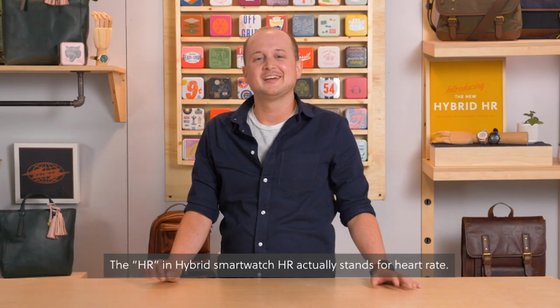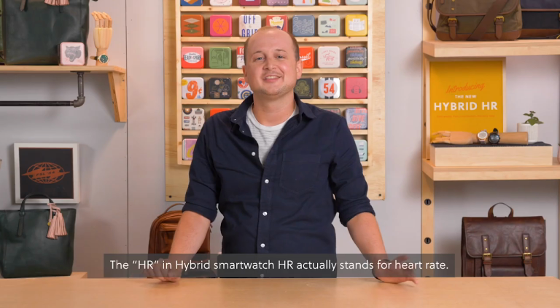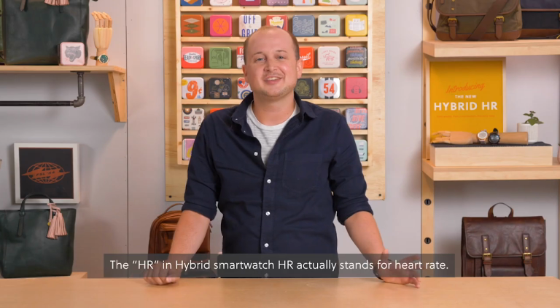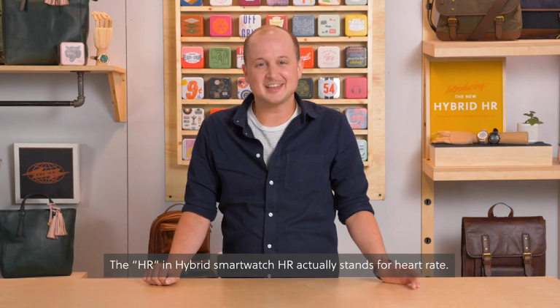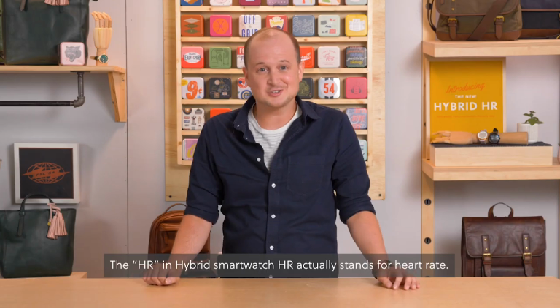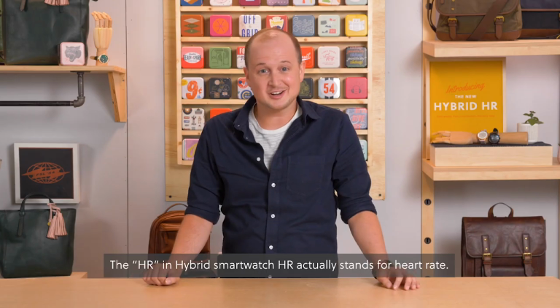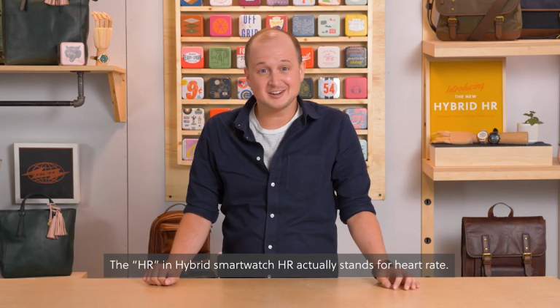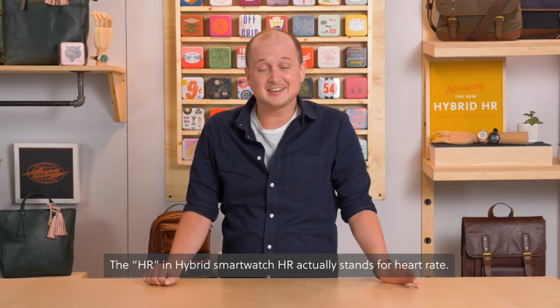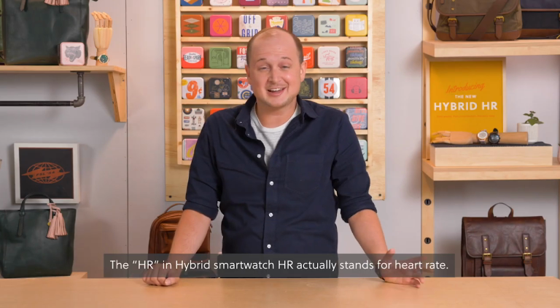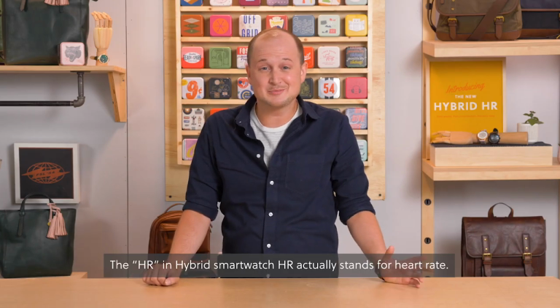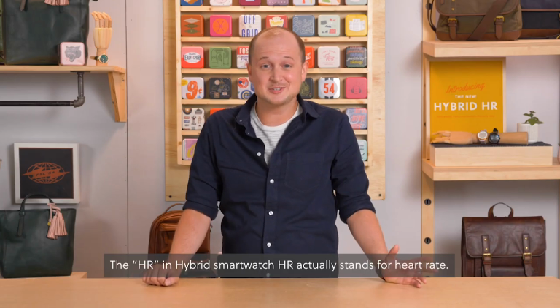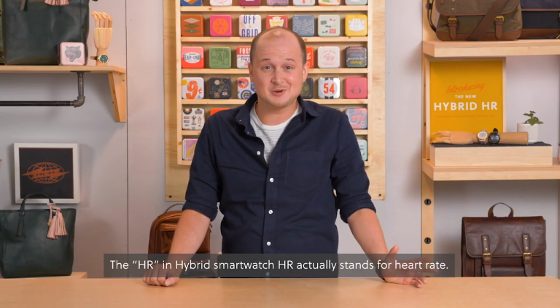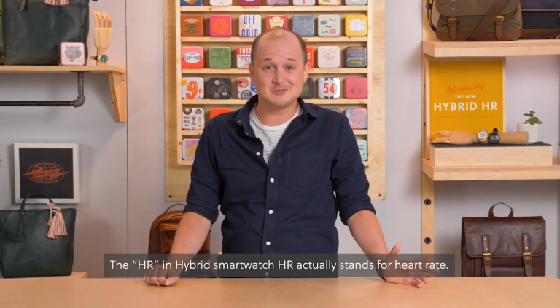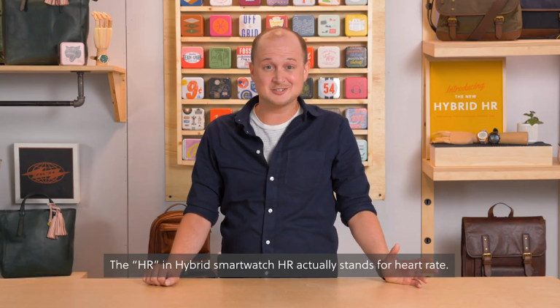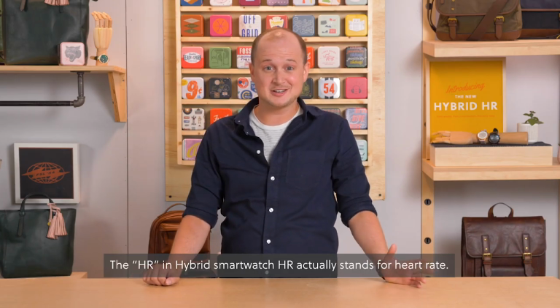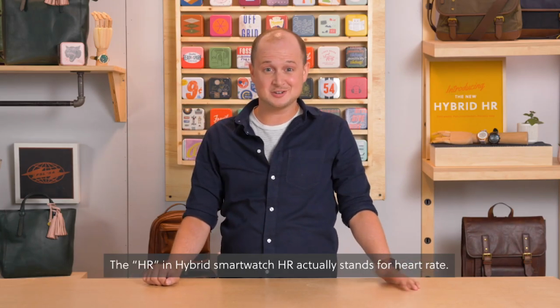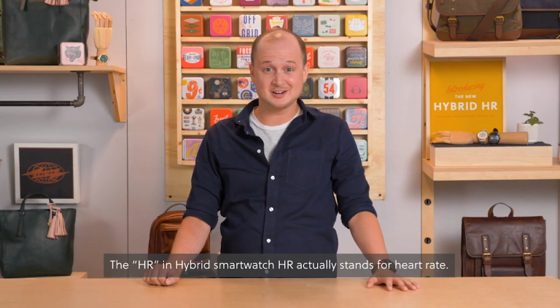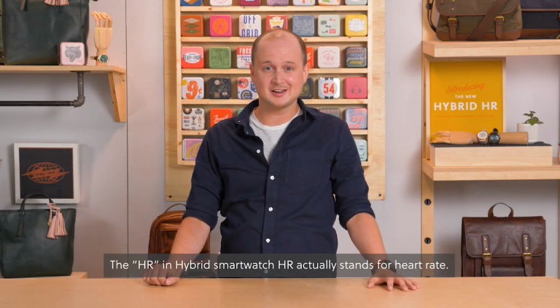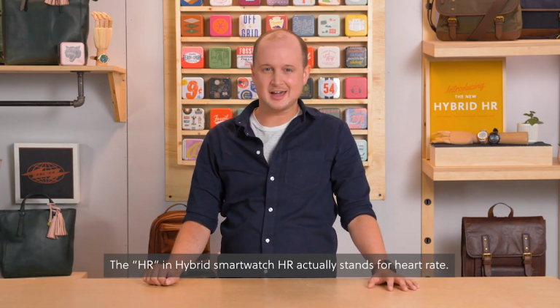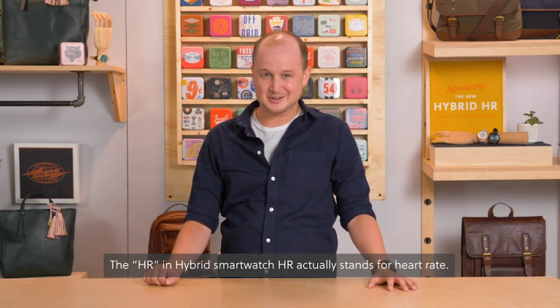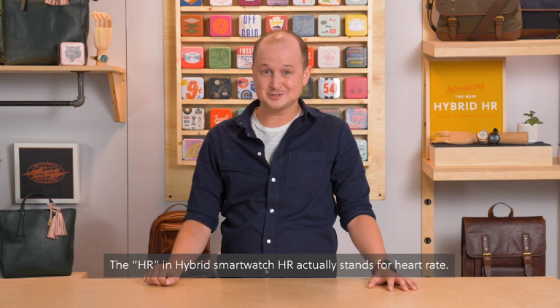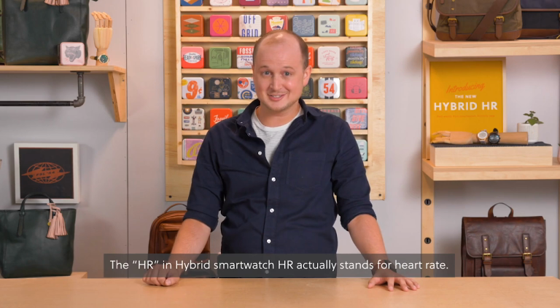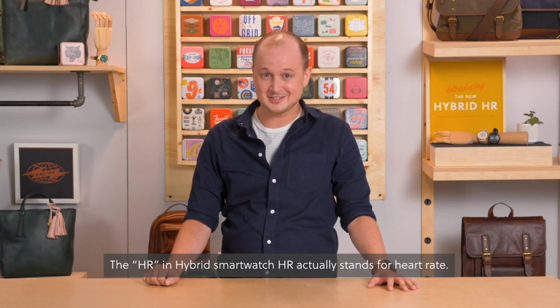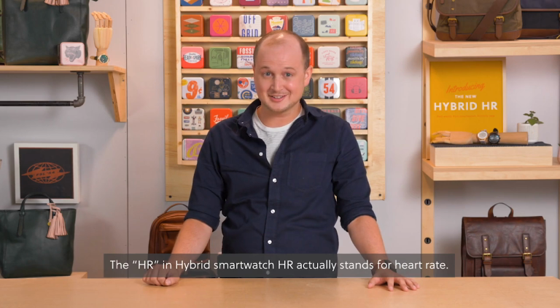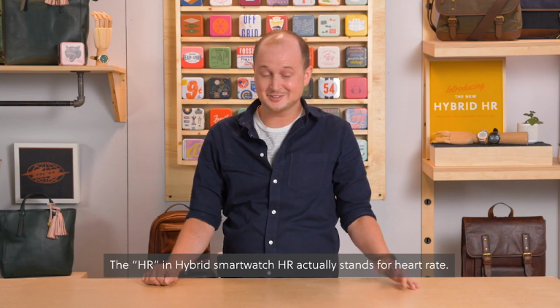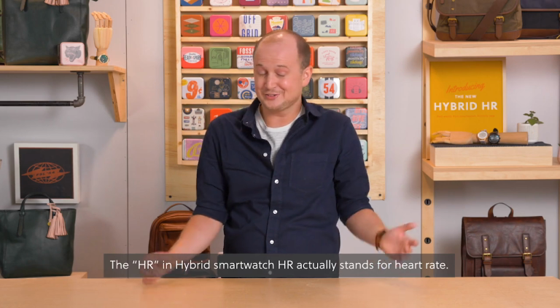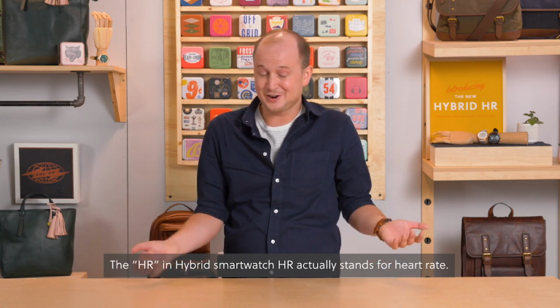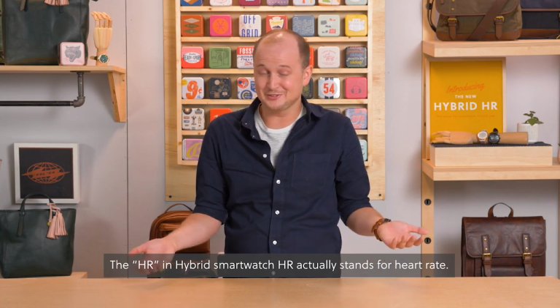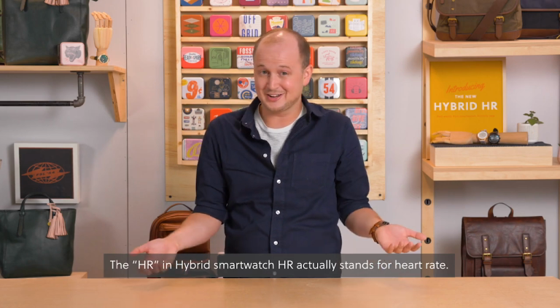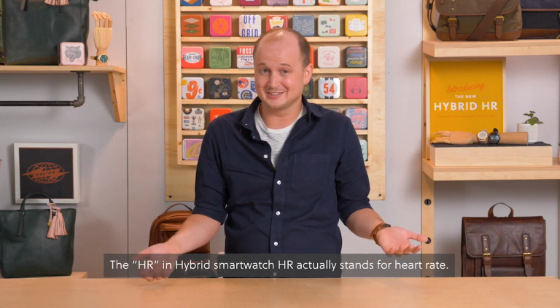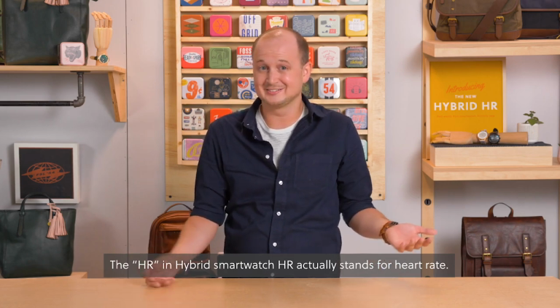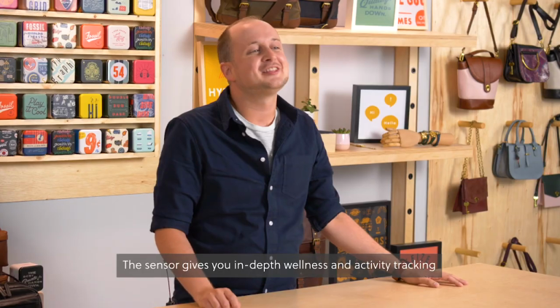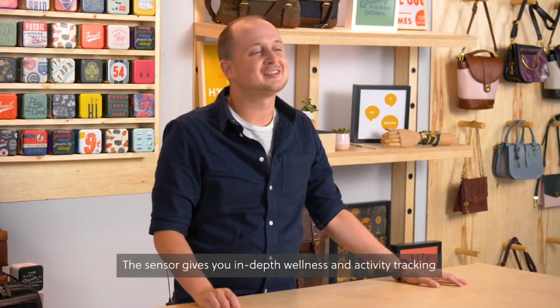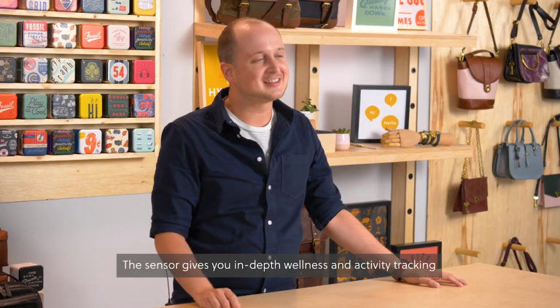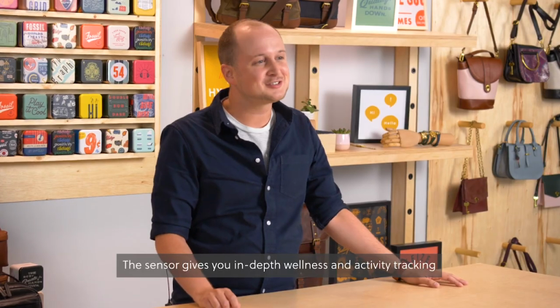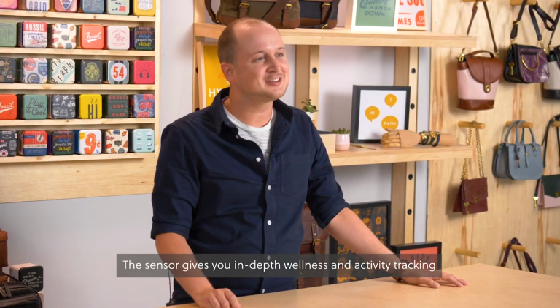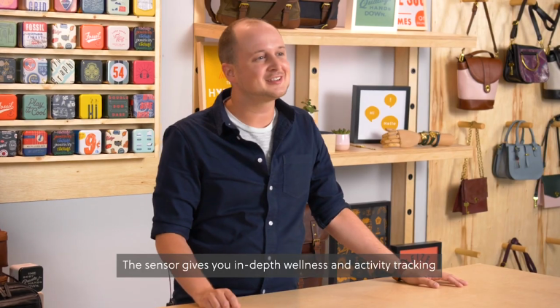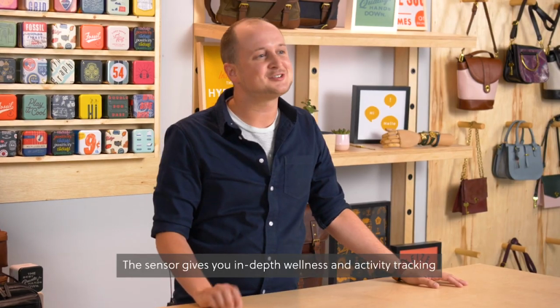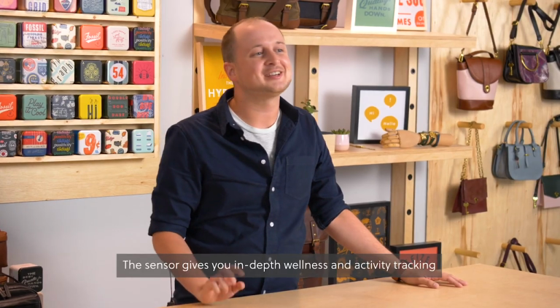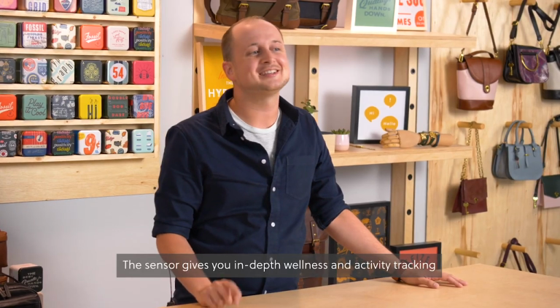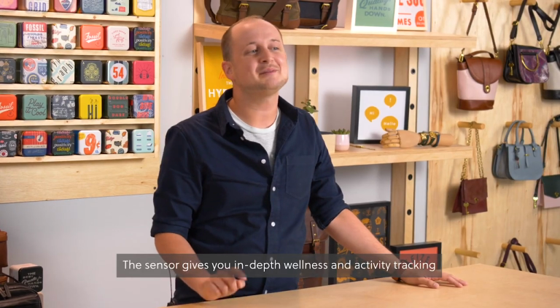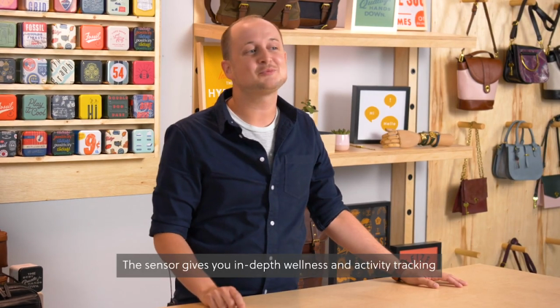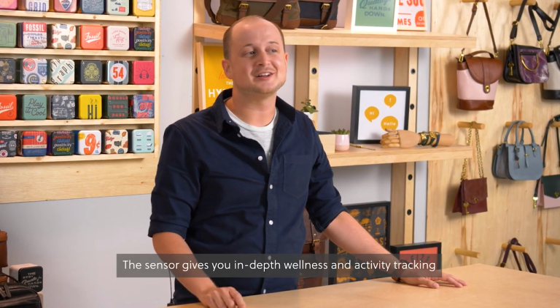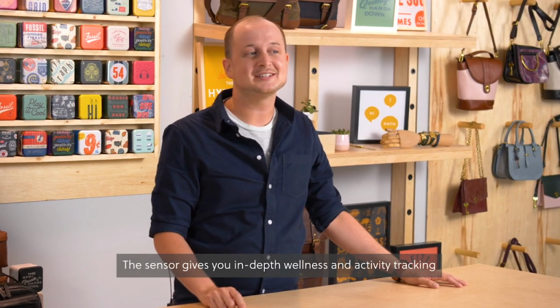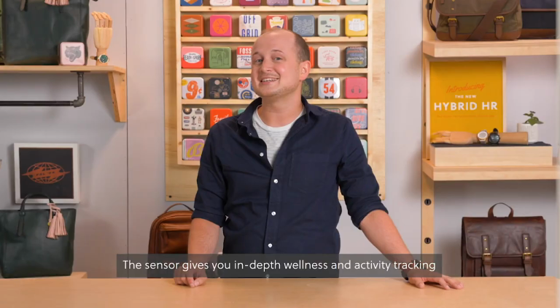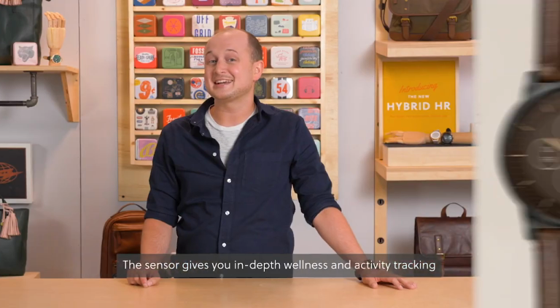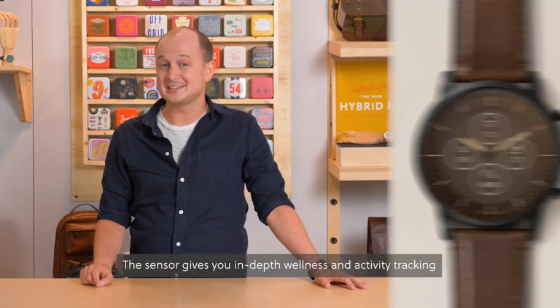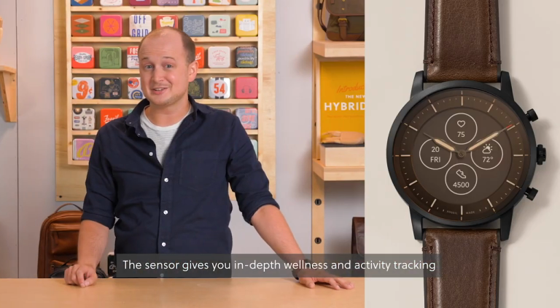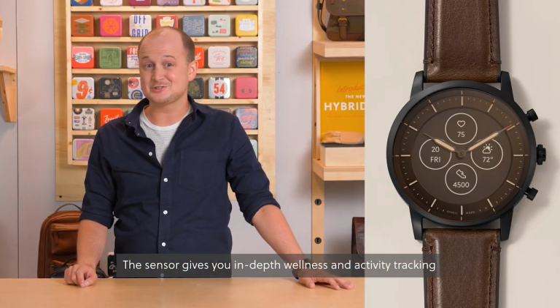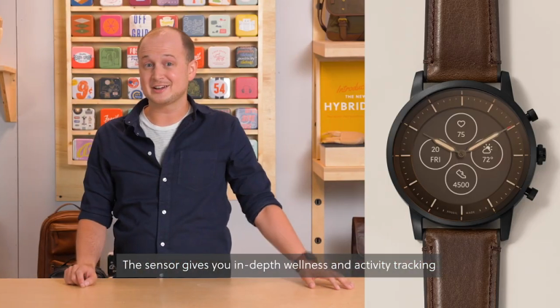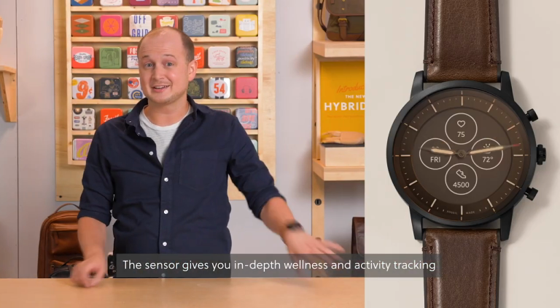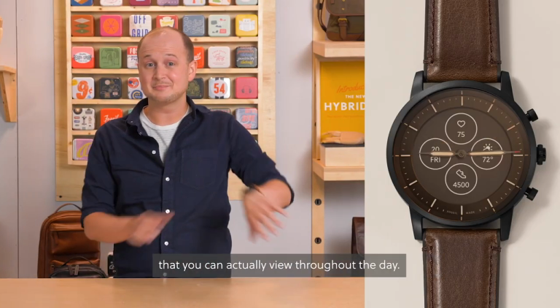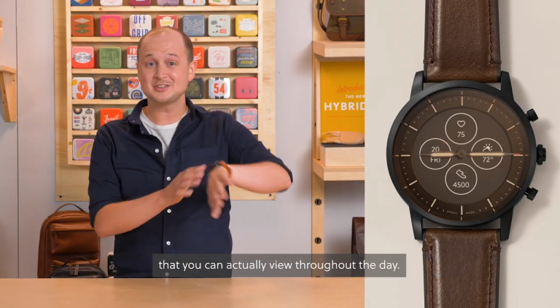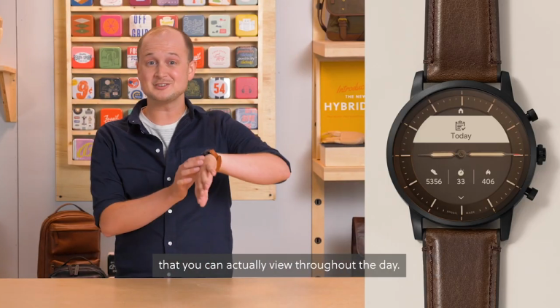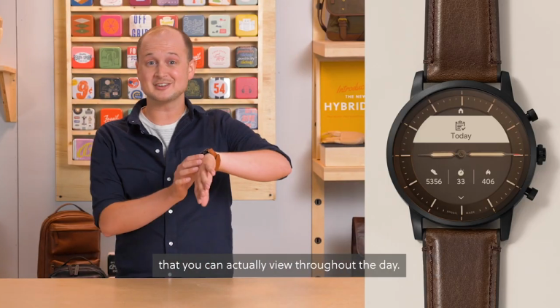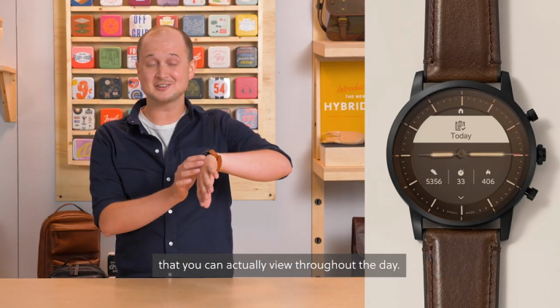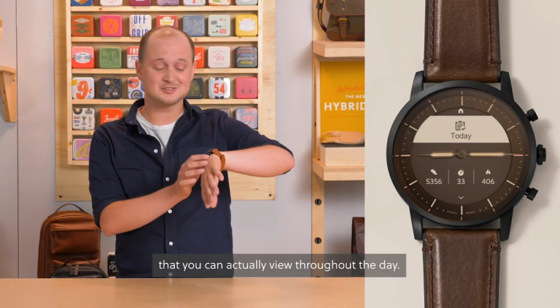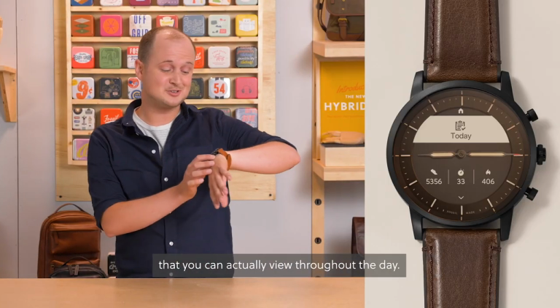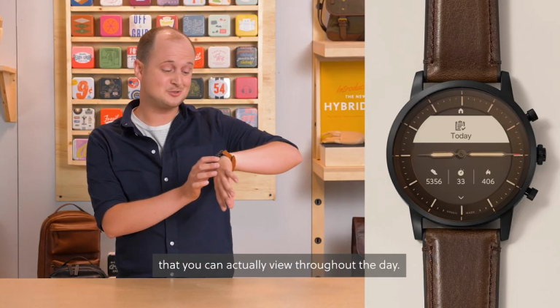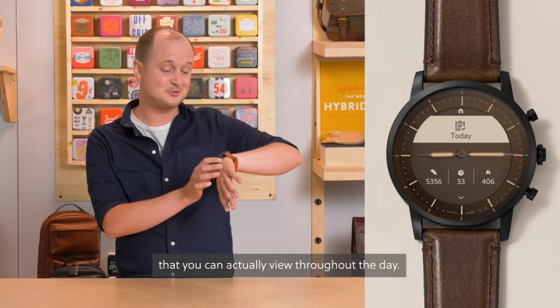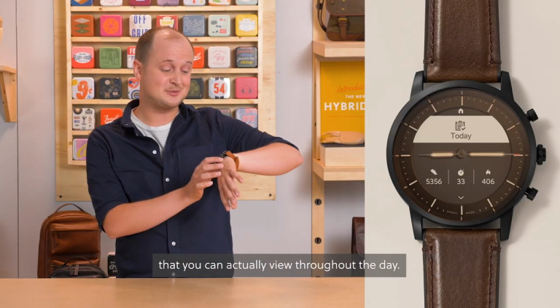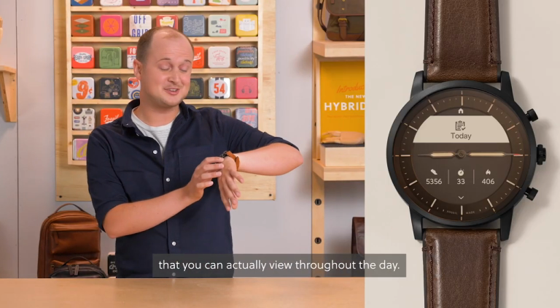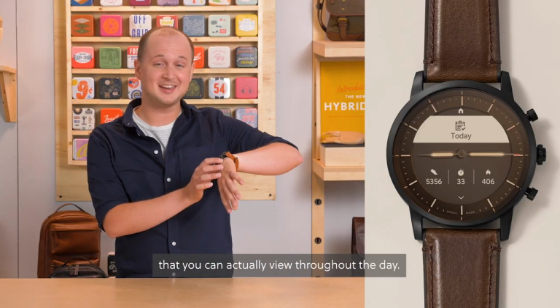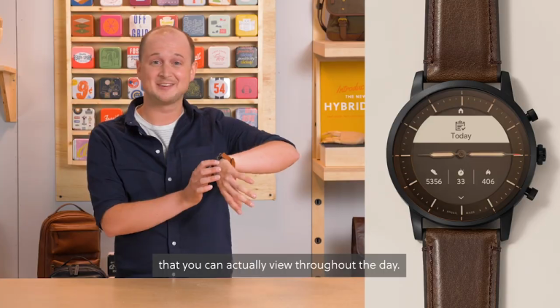The HR in Hybrid Smartwatch HR actually stands for heart rate. The sensor gives you in-depth wellness and activity tracking that you can view throughout the day.